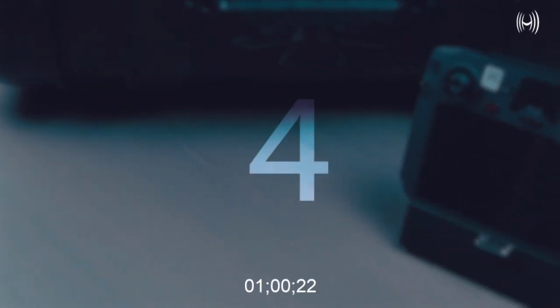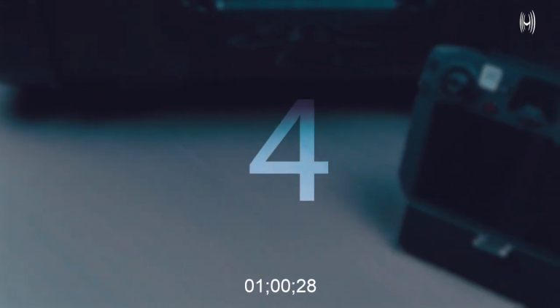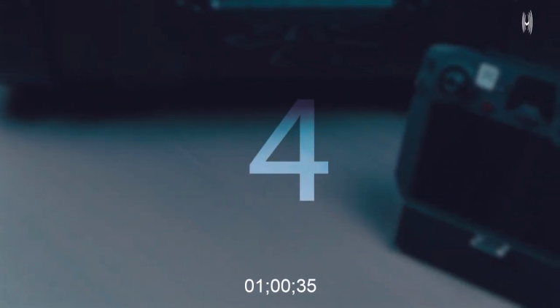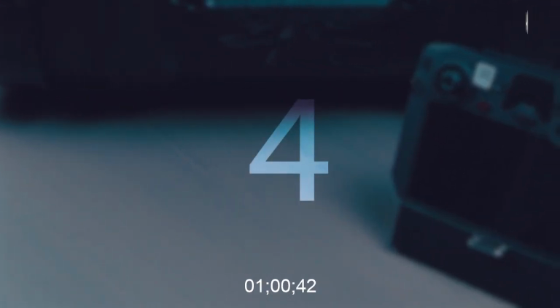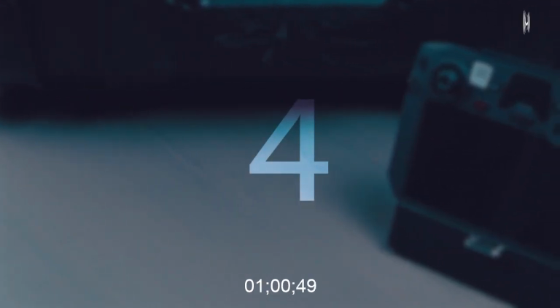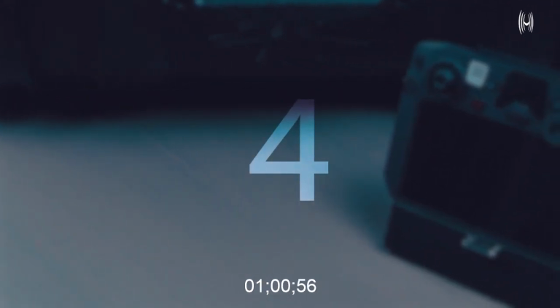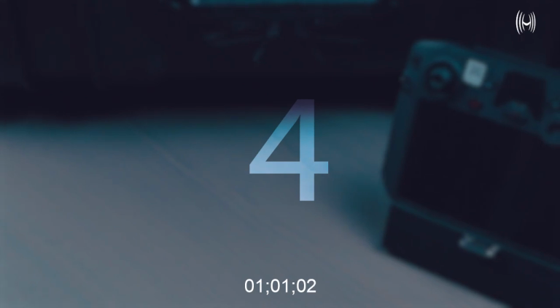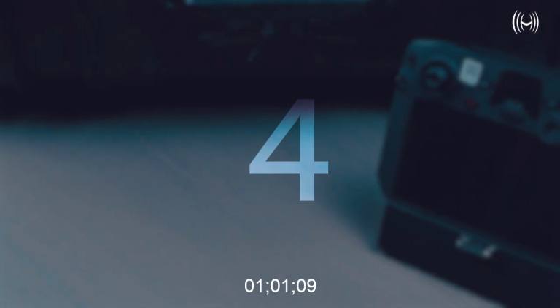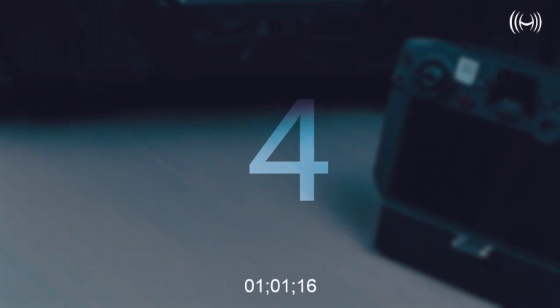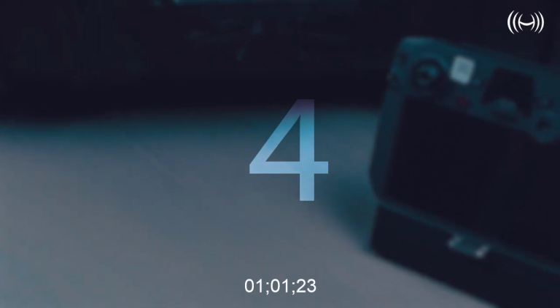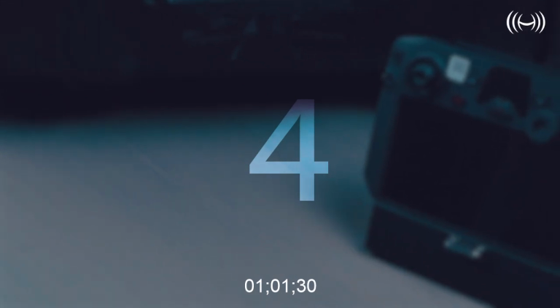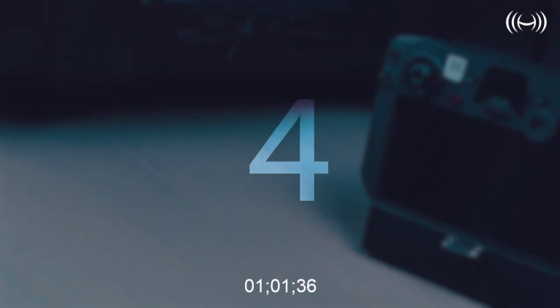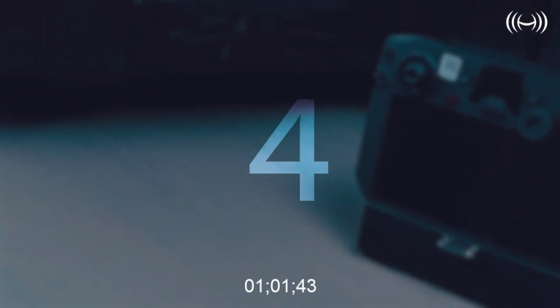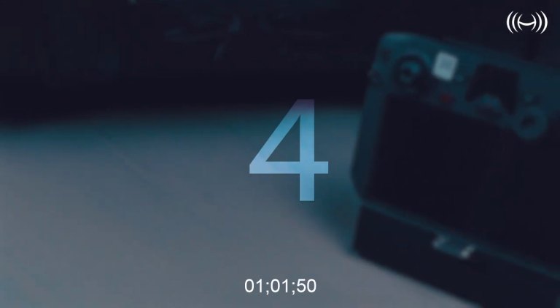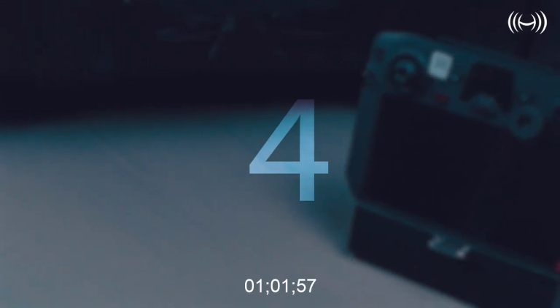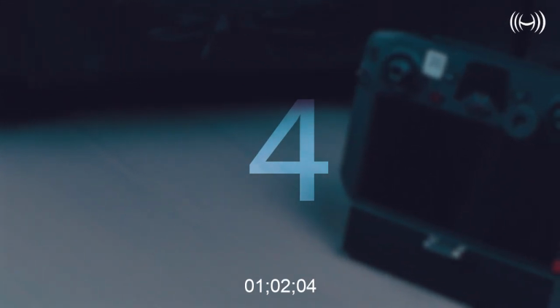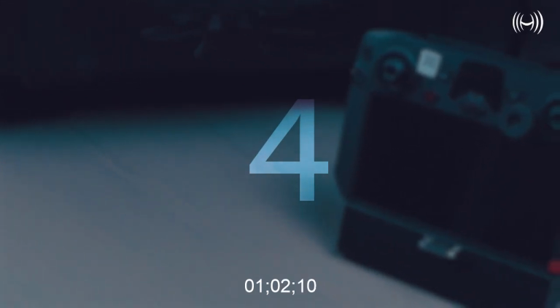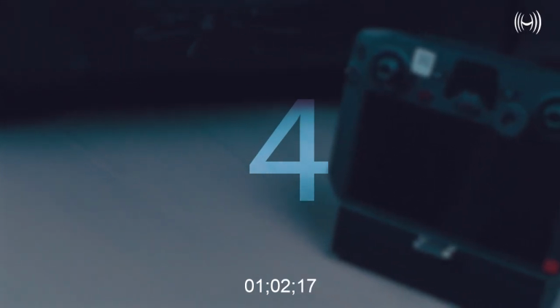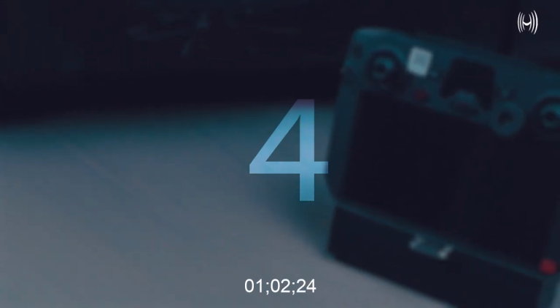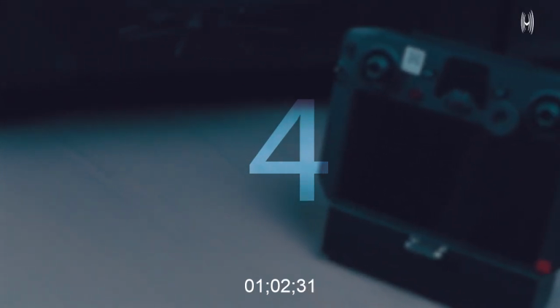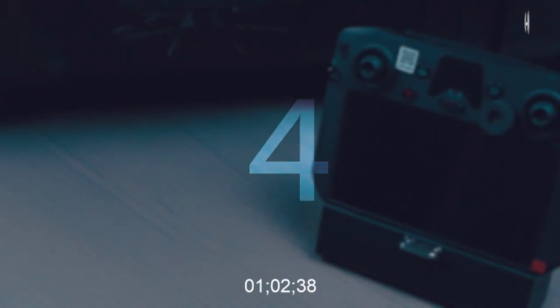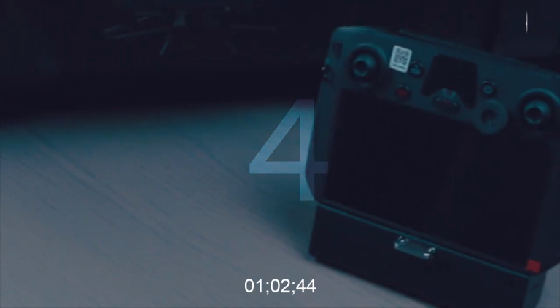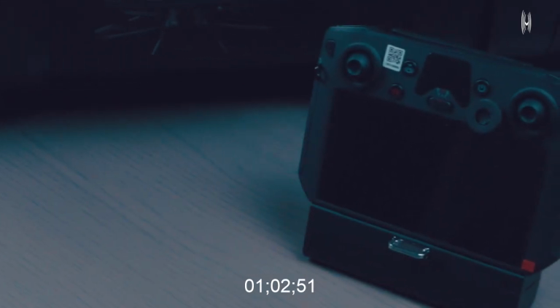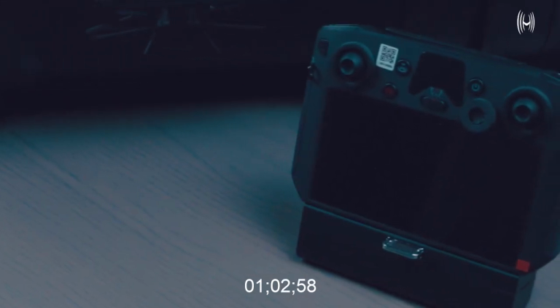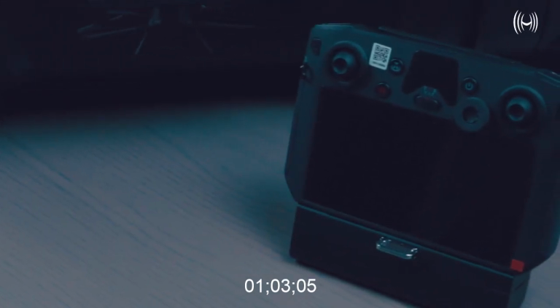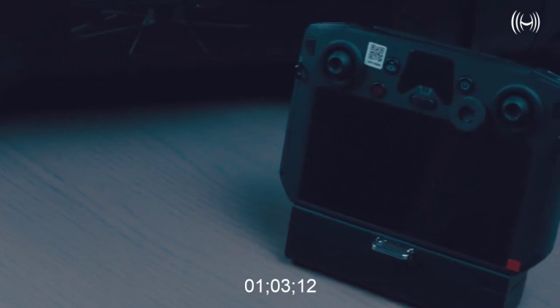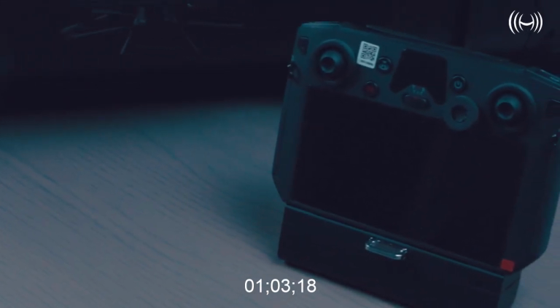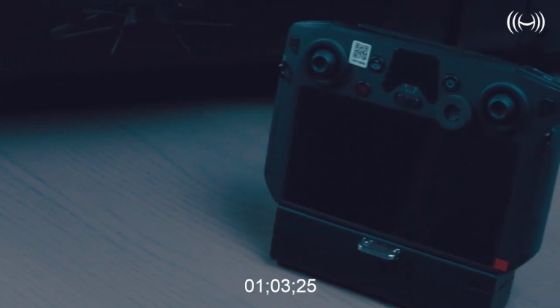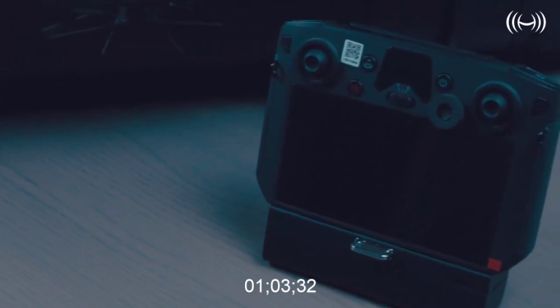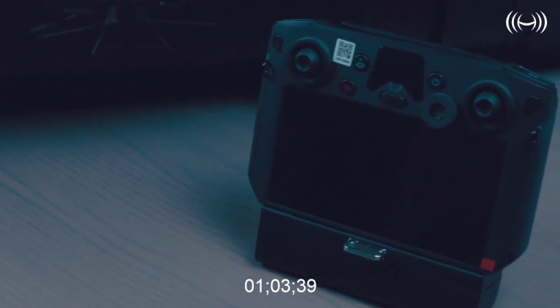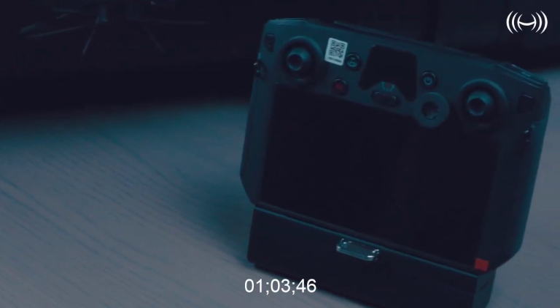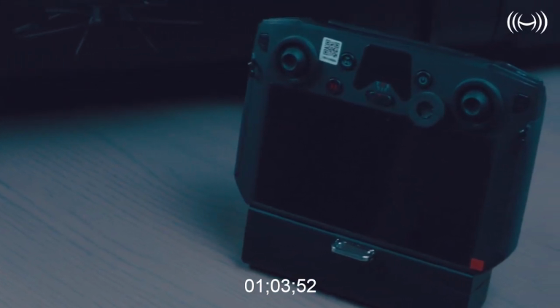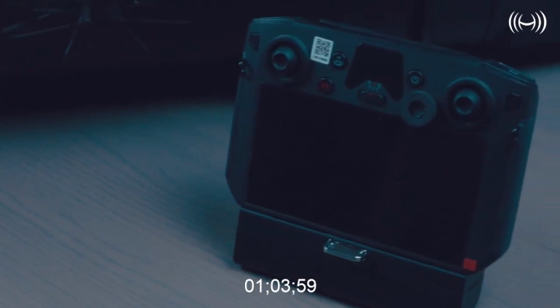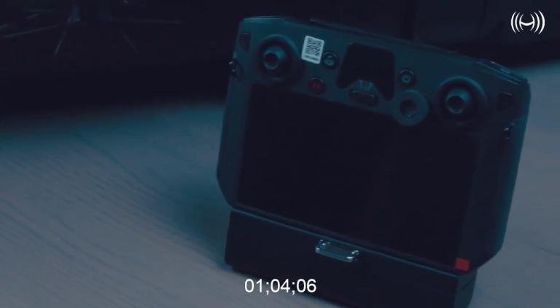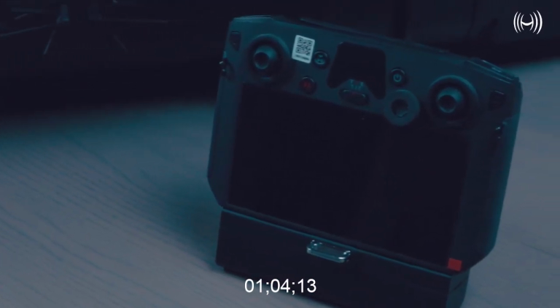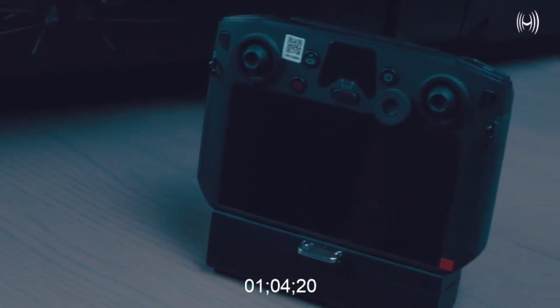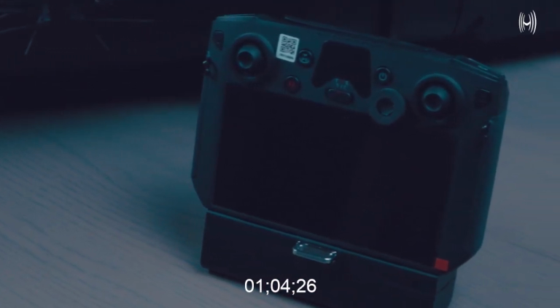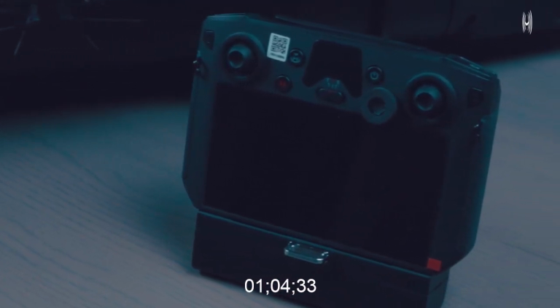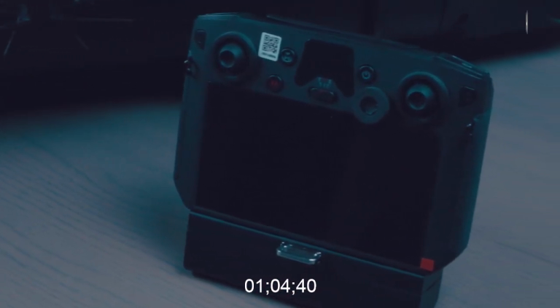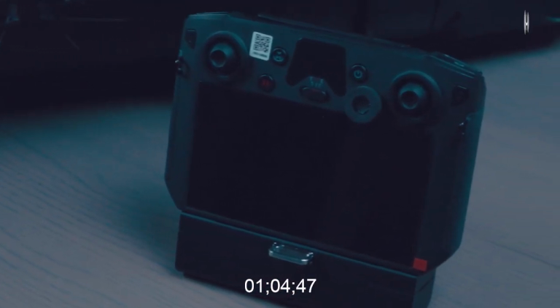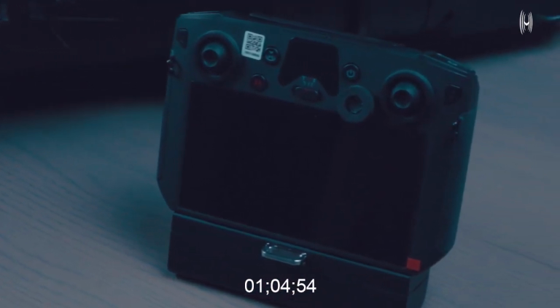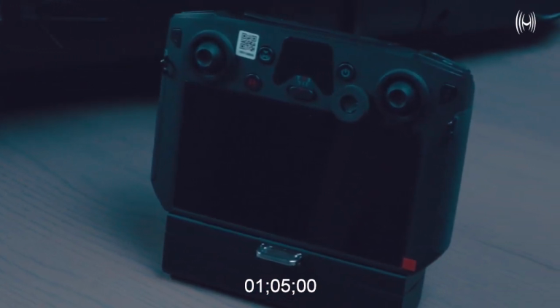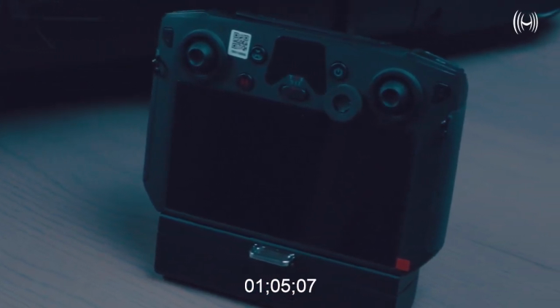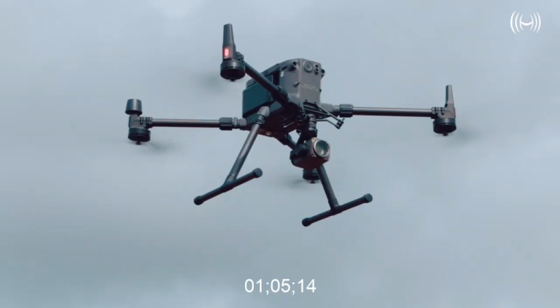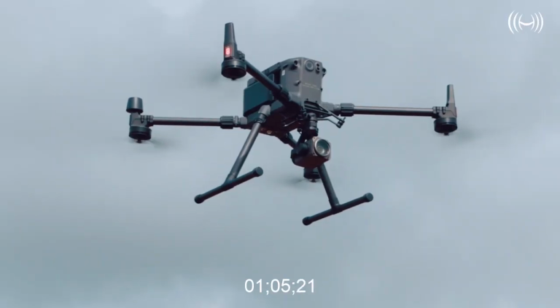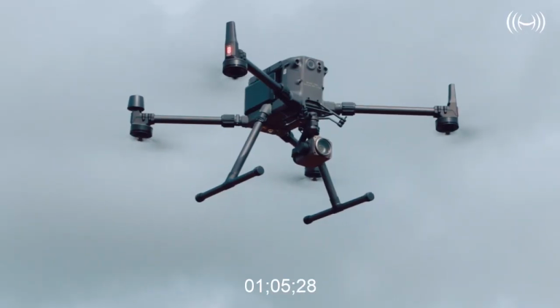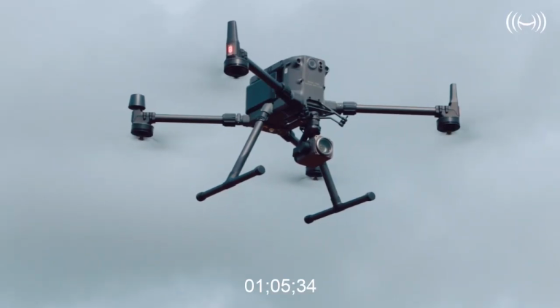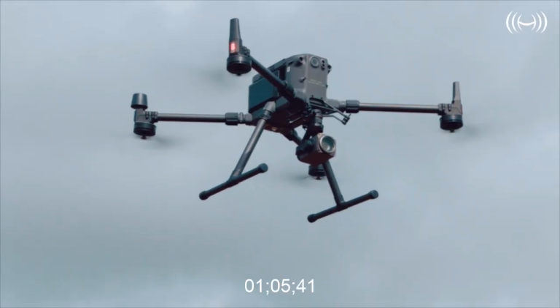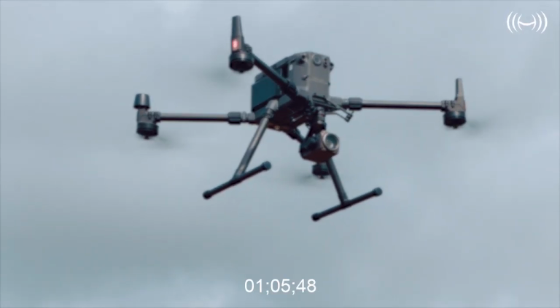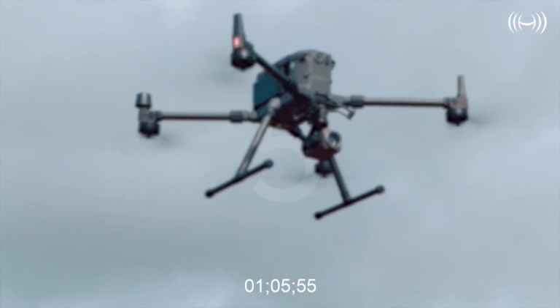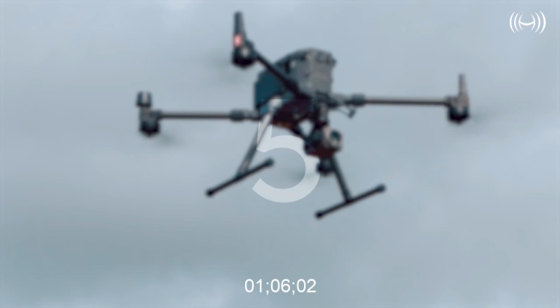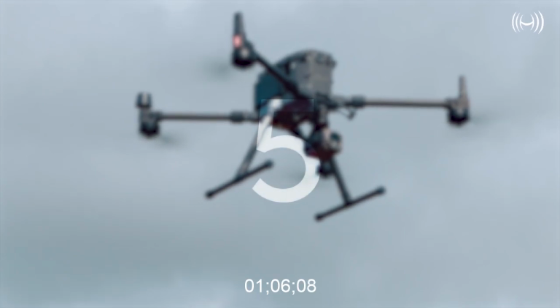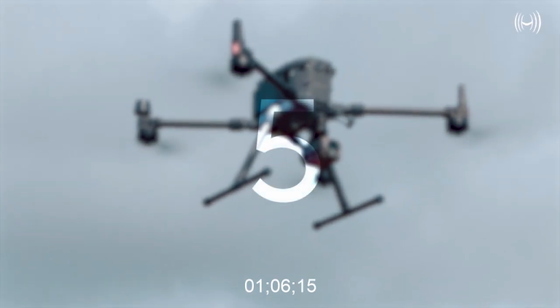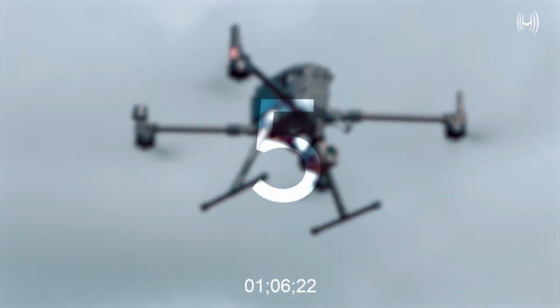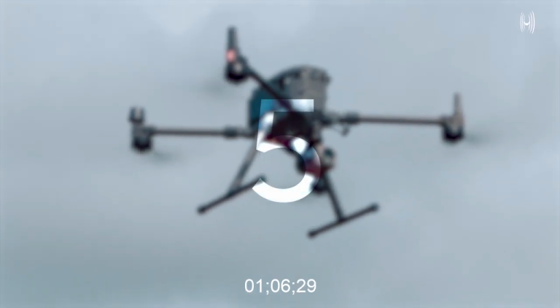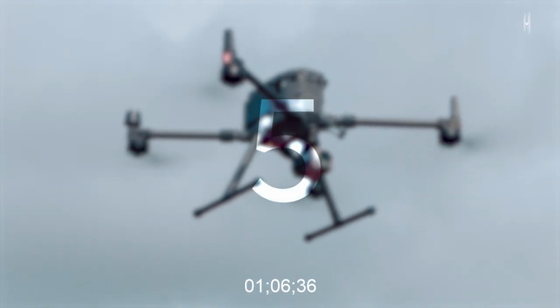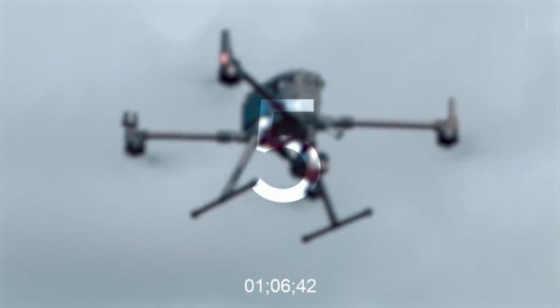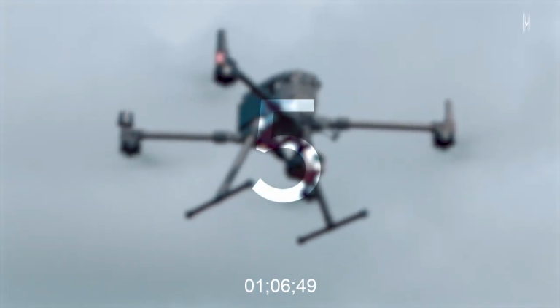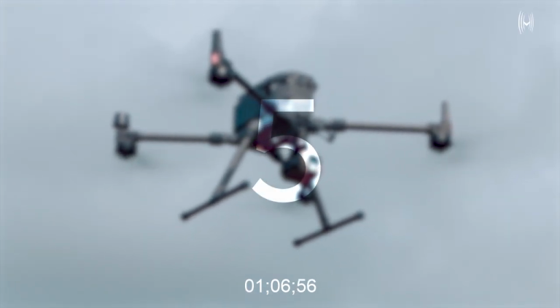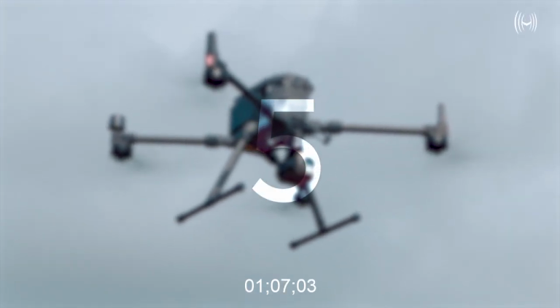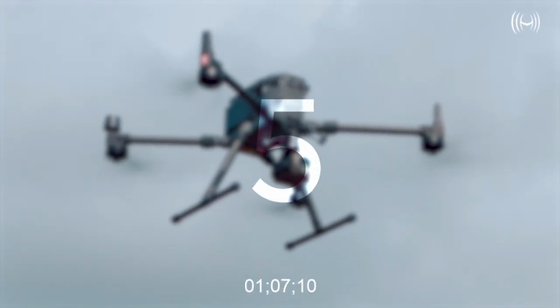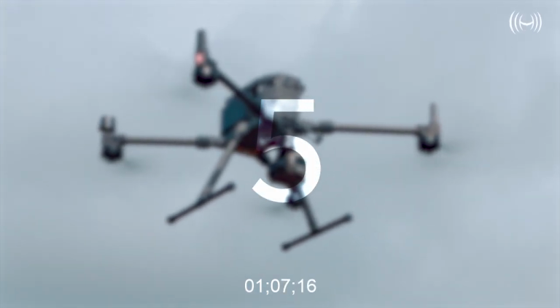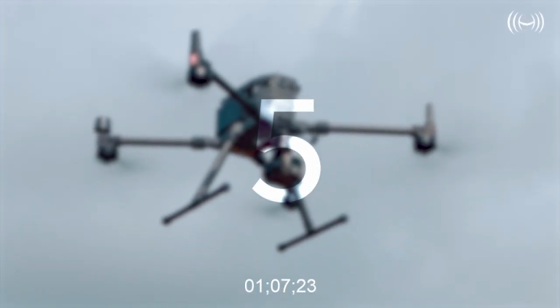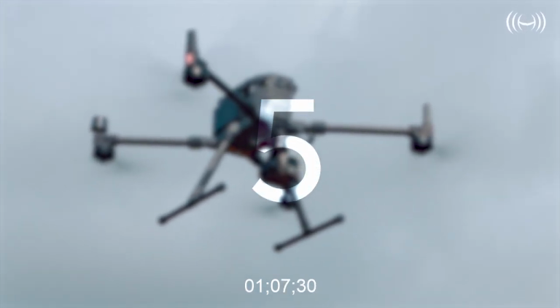Number four: it has an RPS built-in screen, so there's no need to add a Crystal Sky monitor.